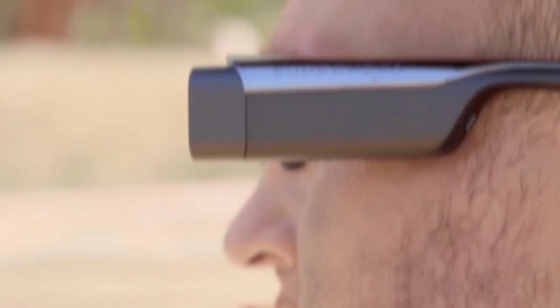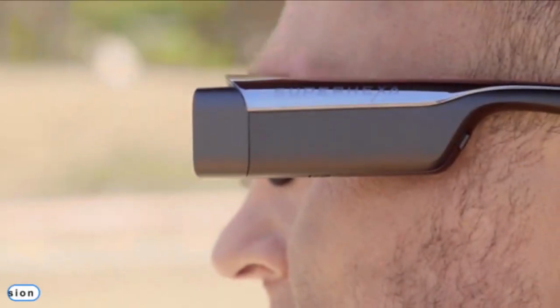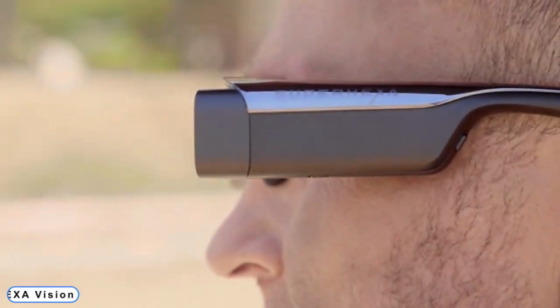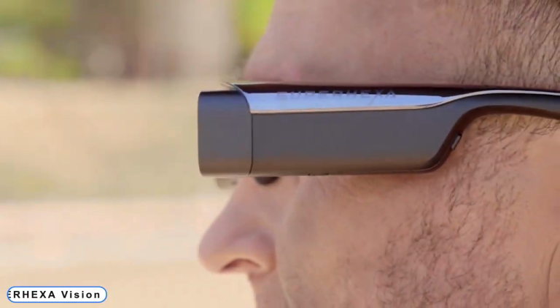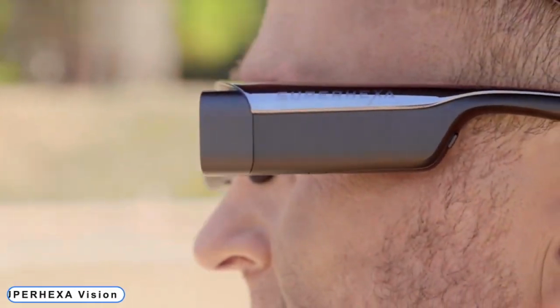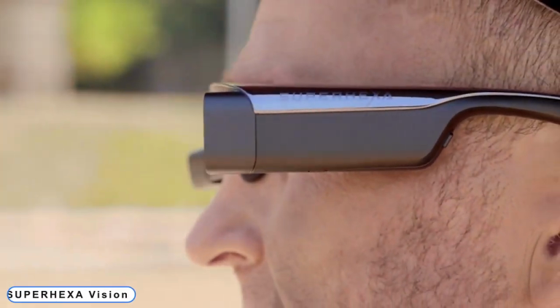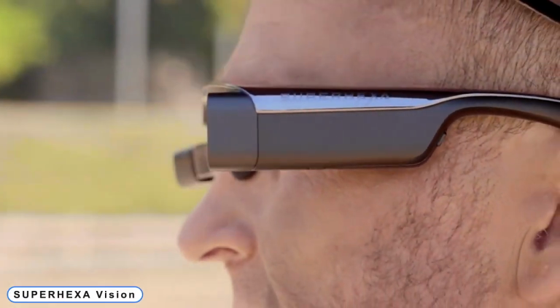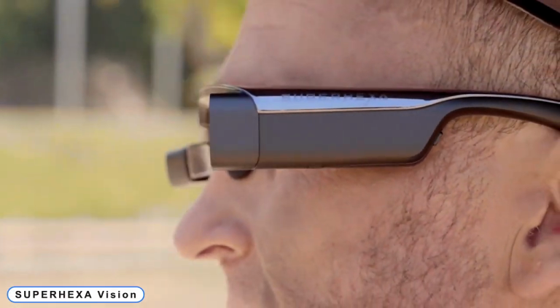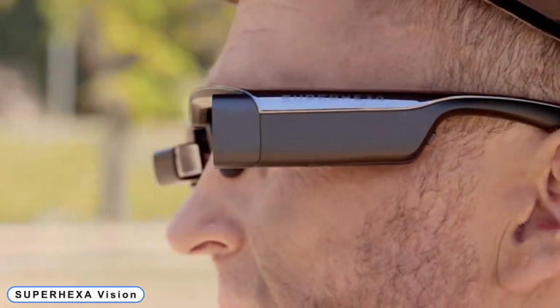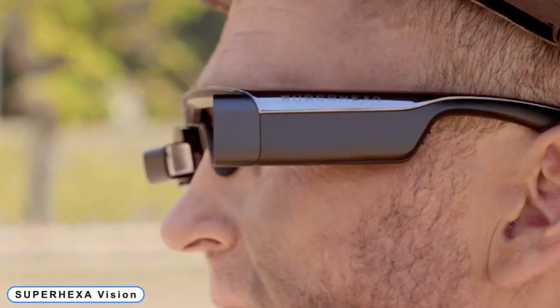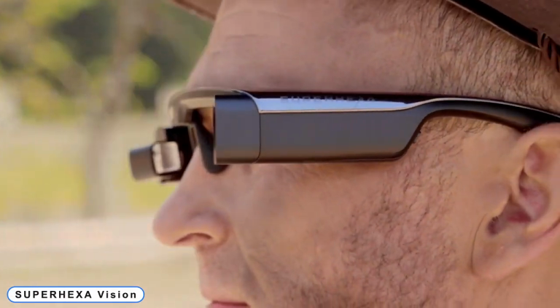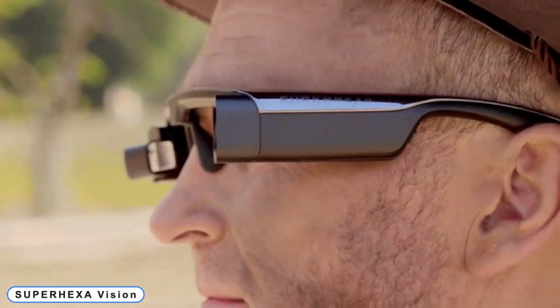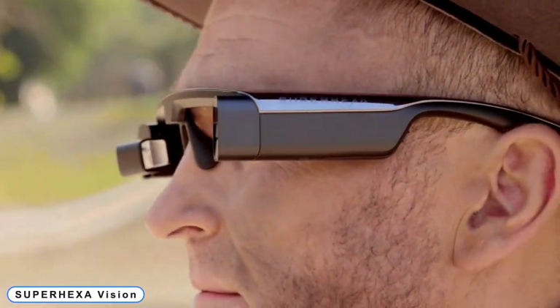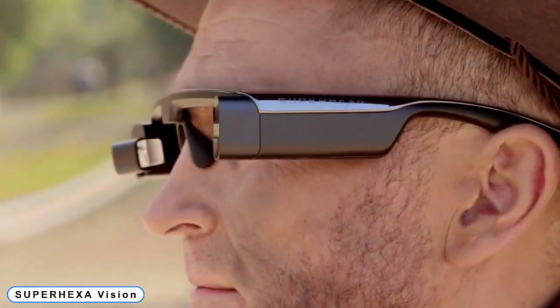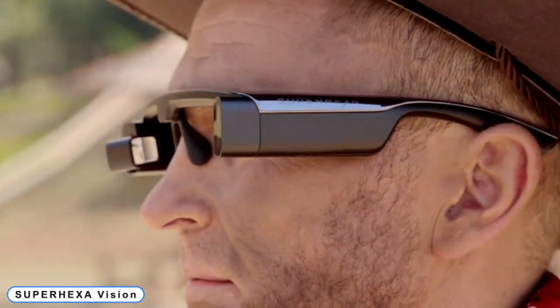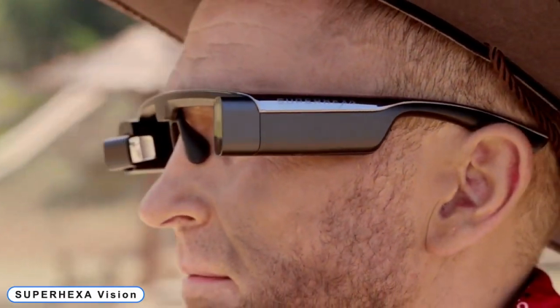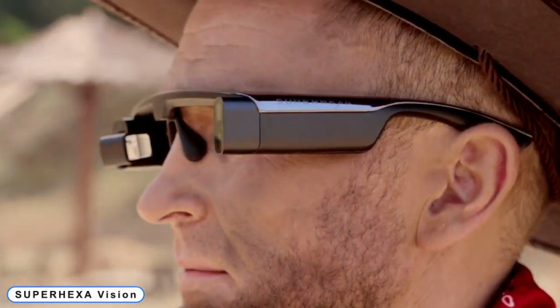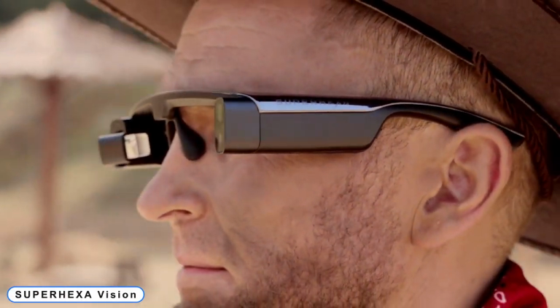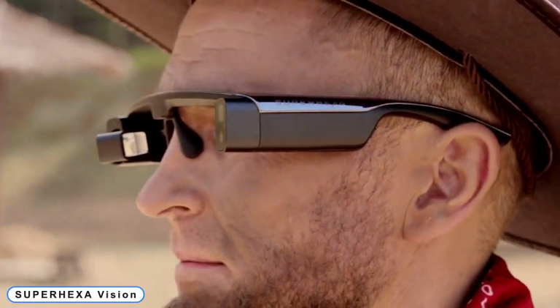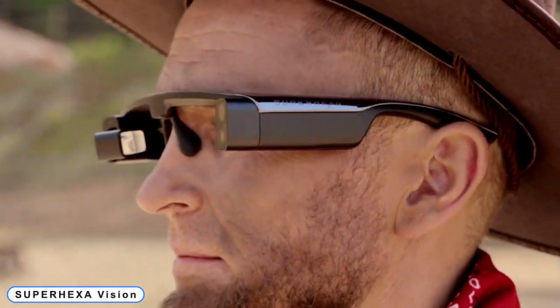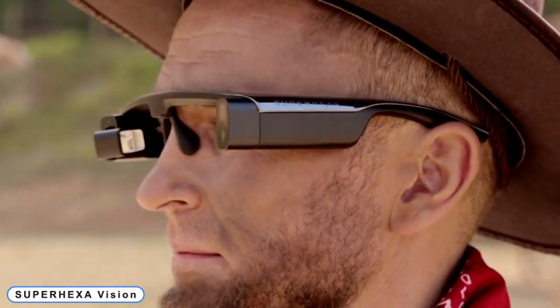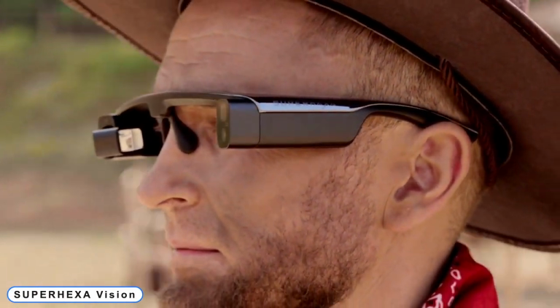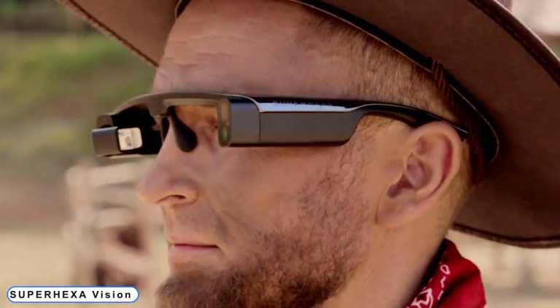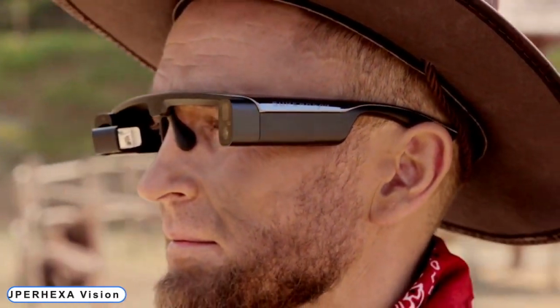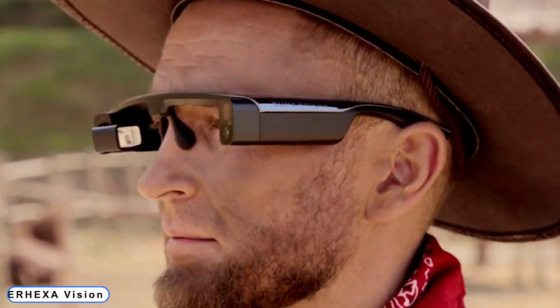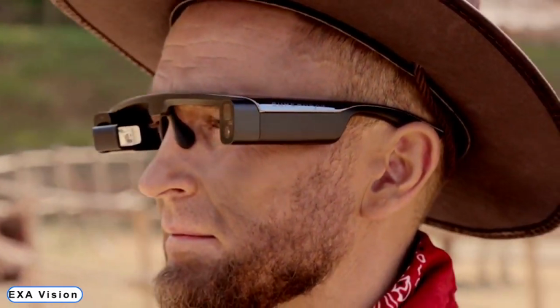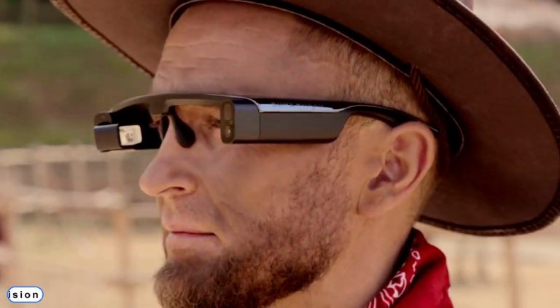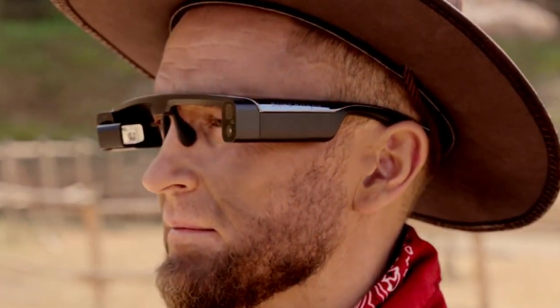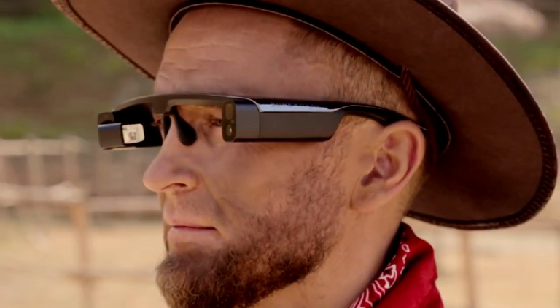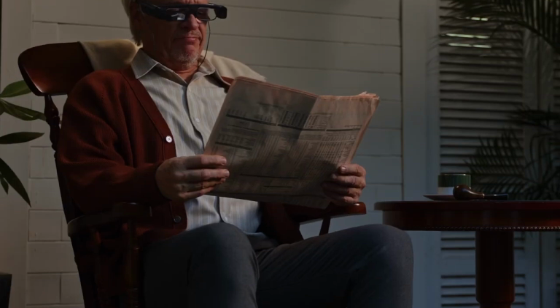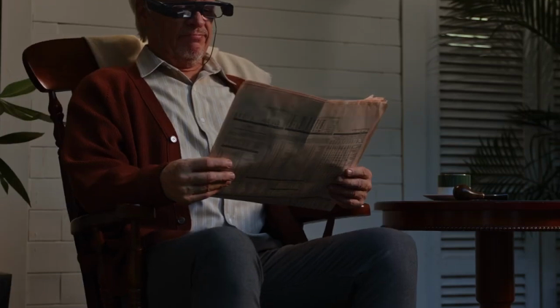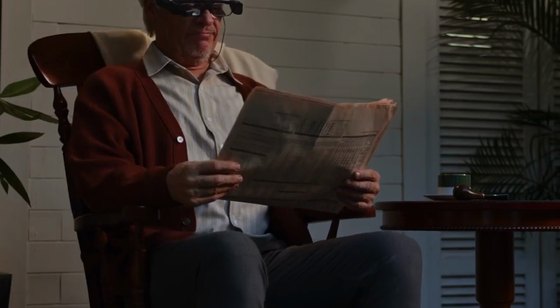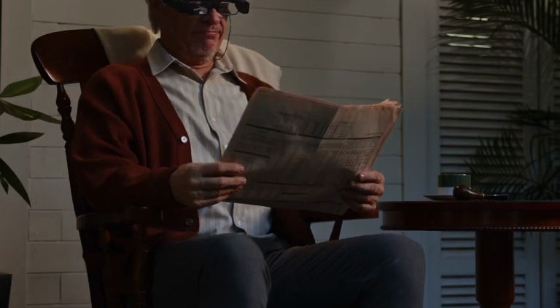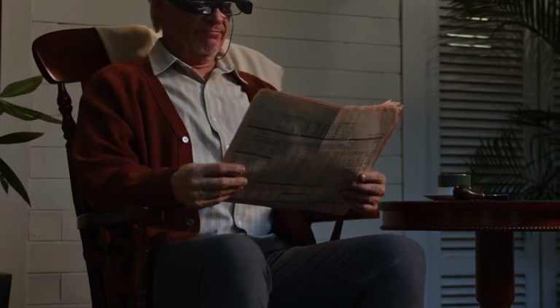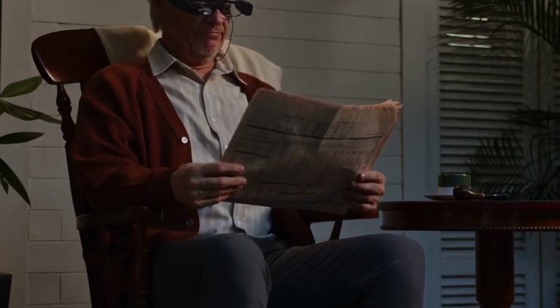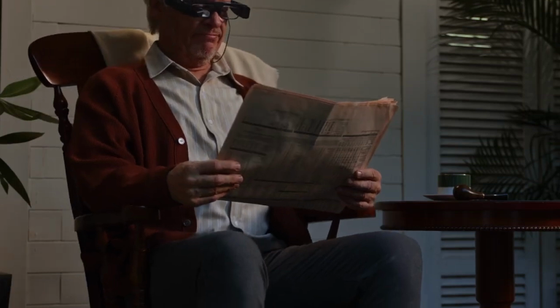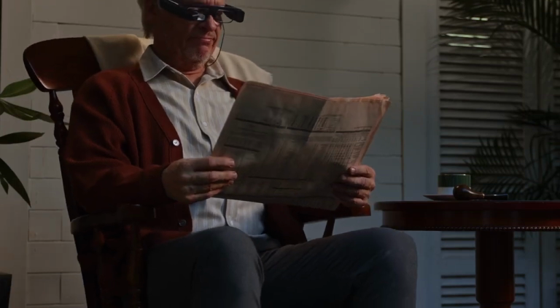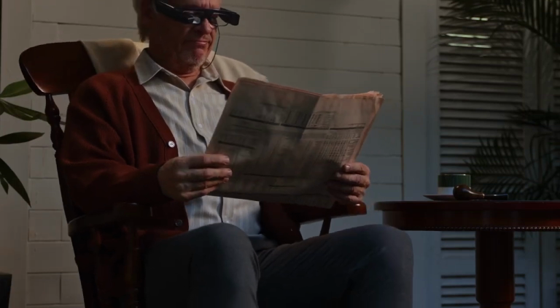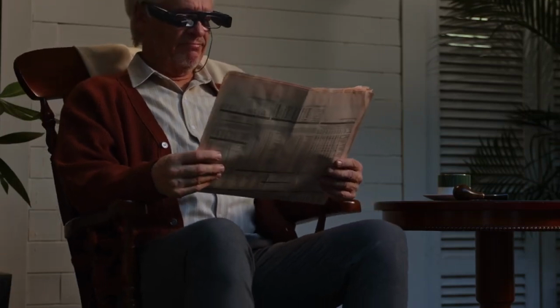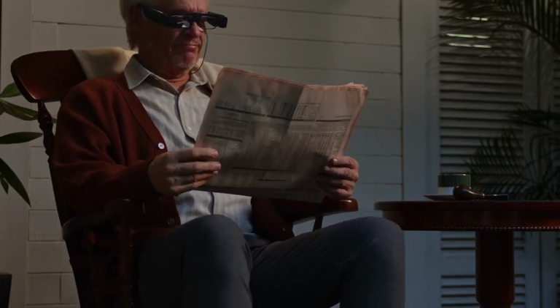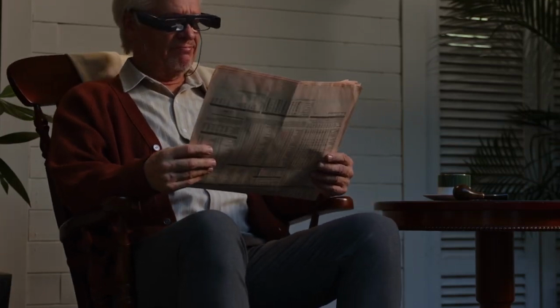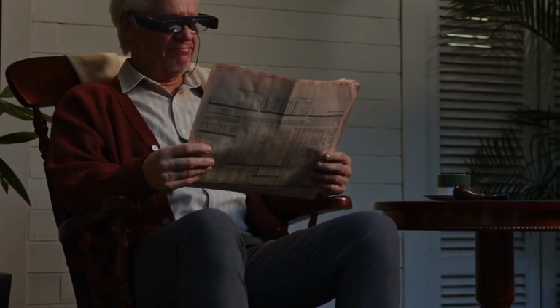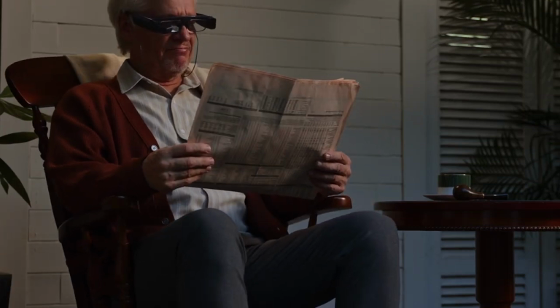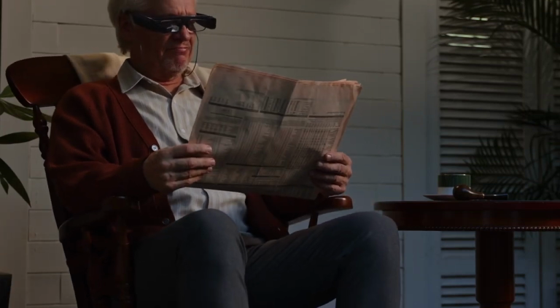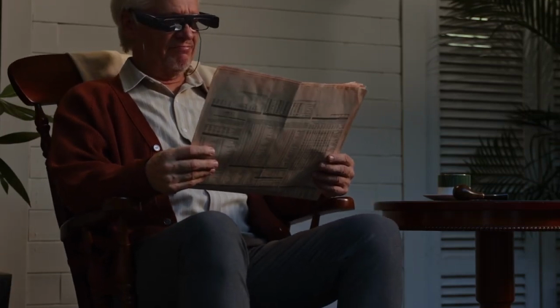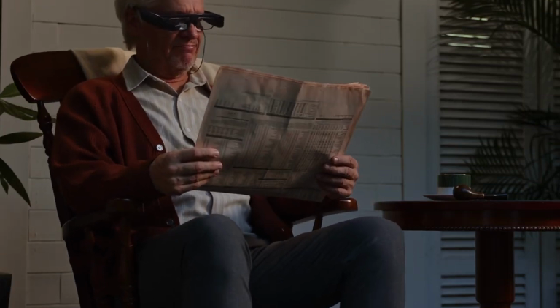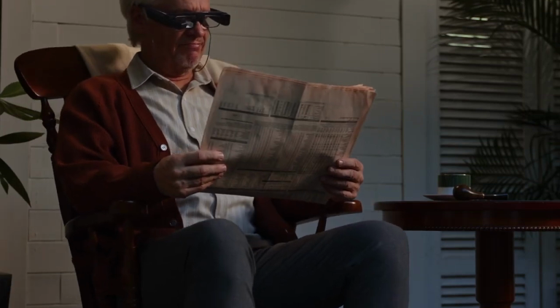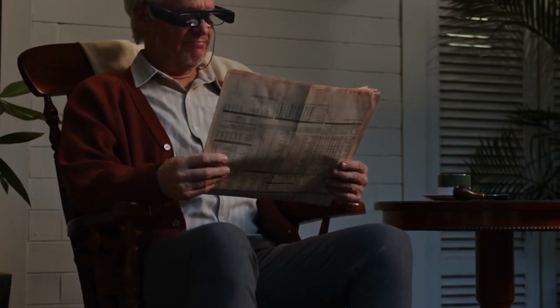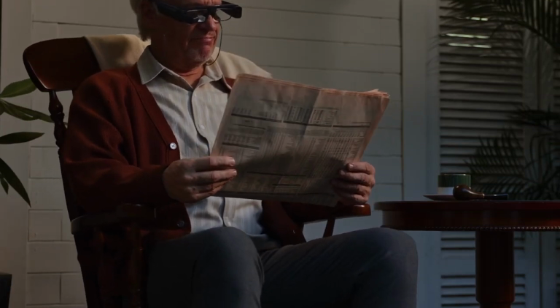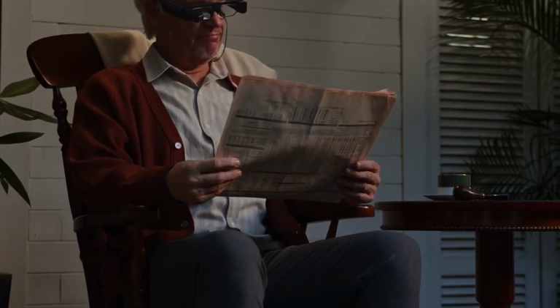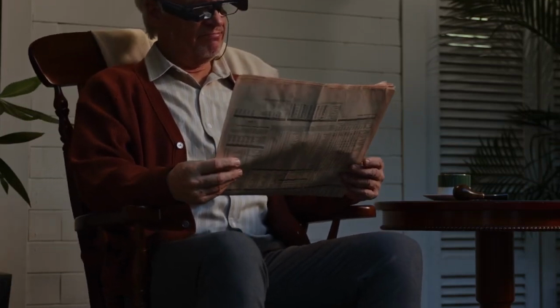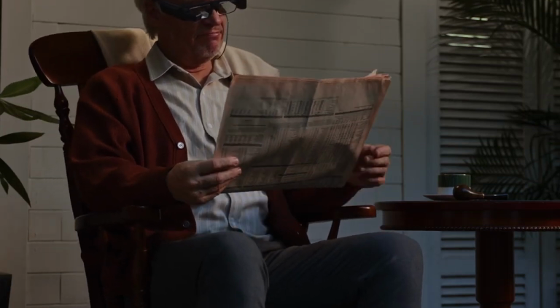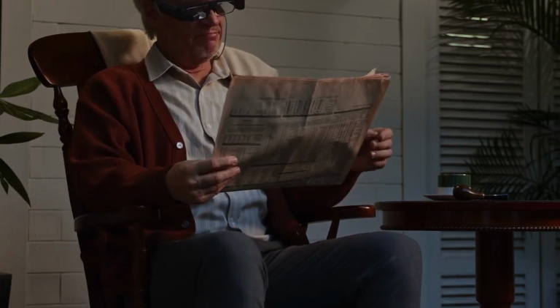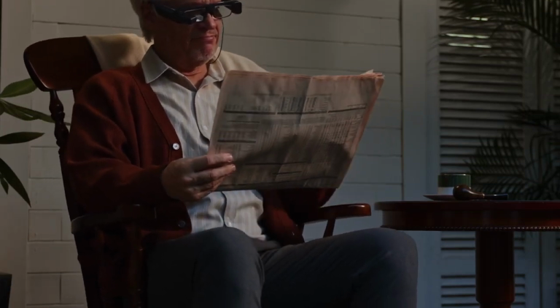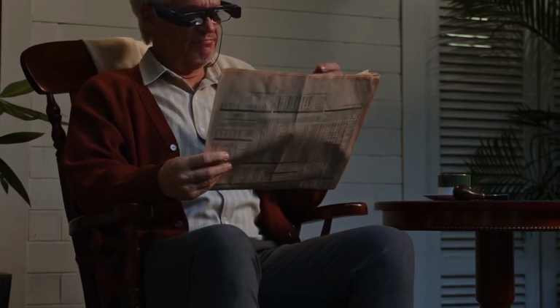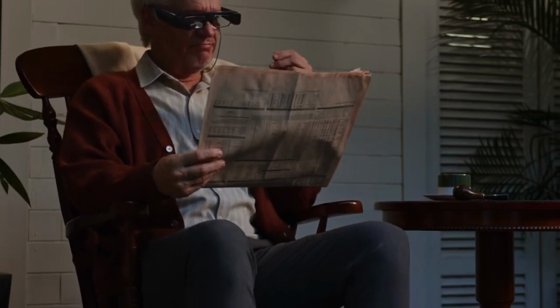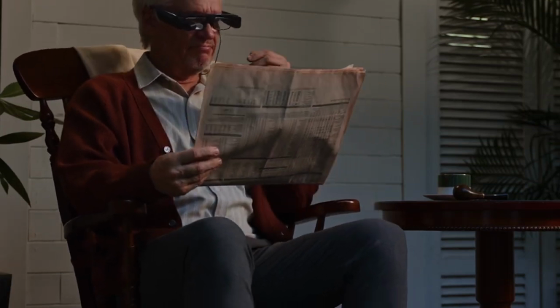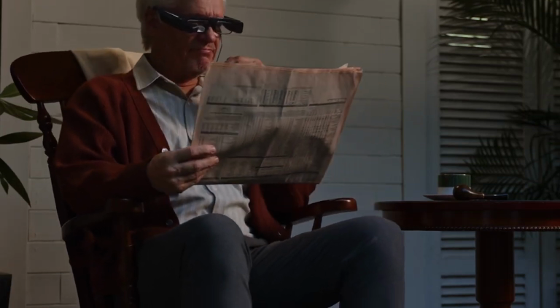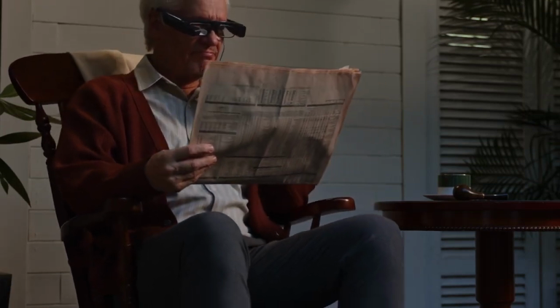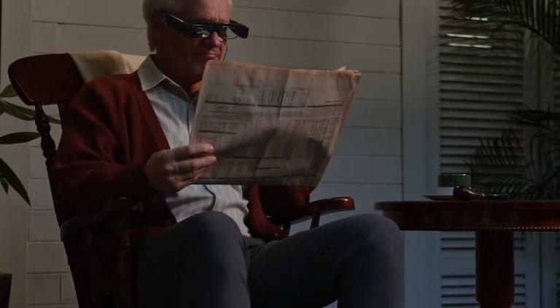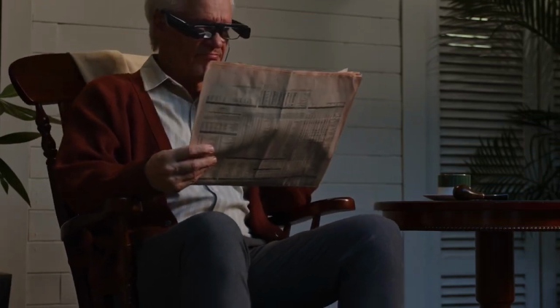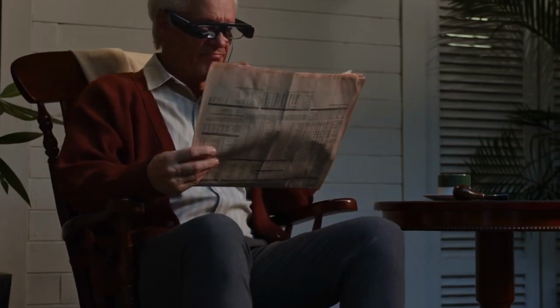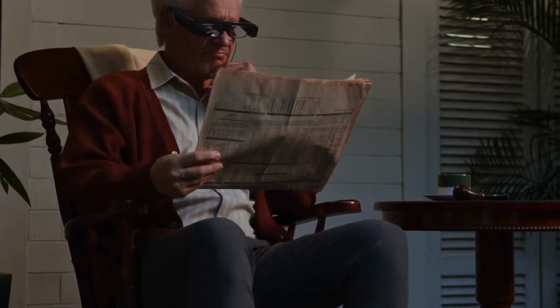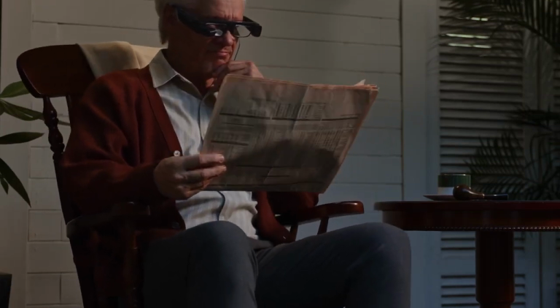Number 1: SuperHEXA Vision. Being camera ready has a whole new meaning thanks to these AR glasses.